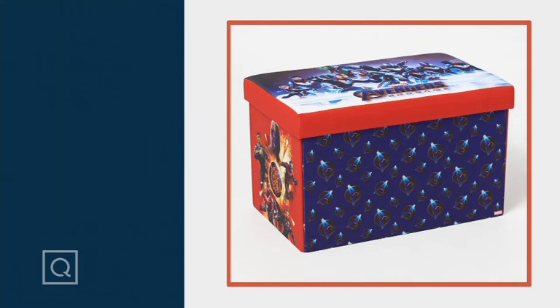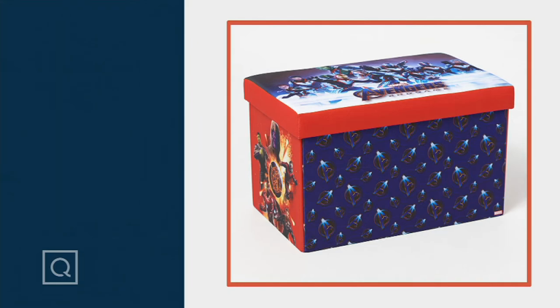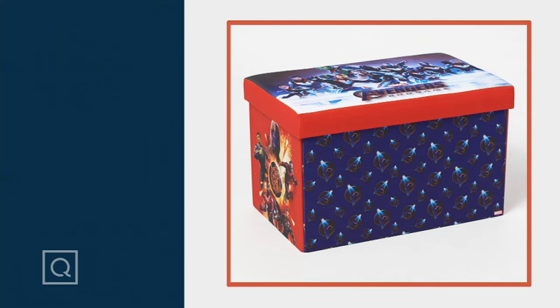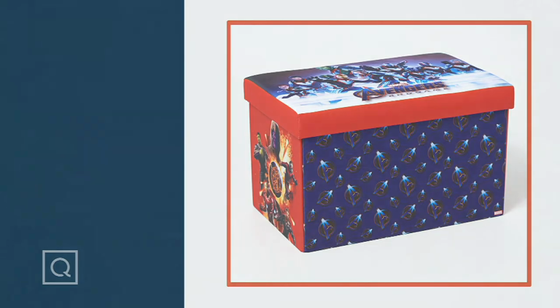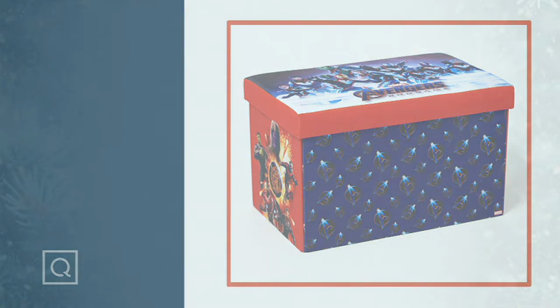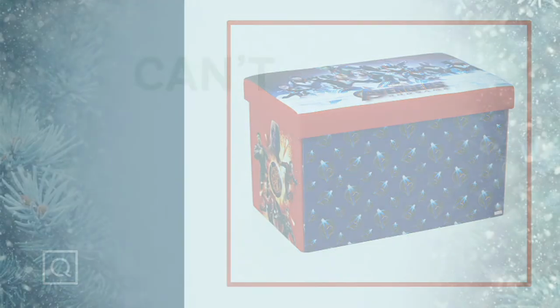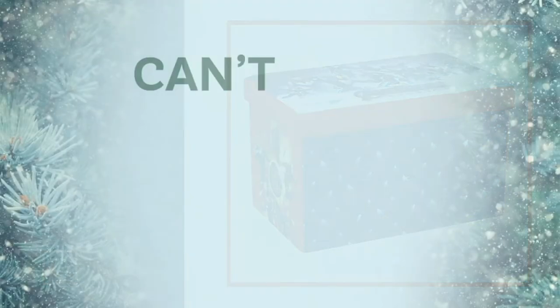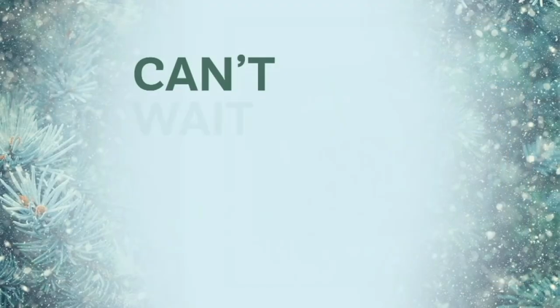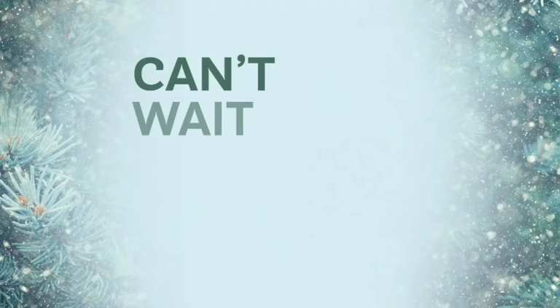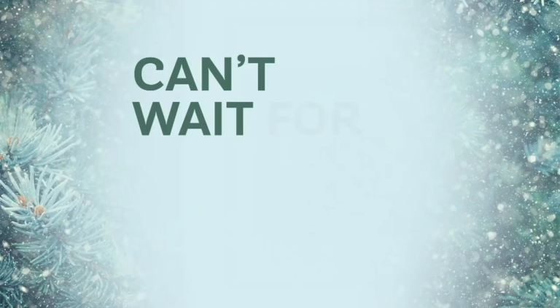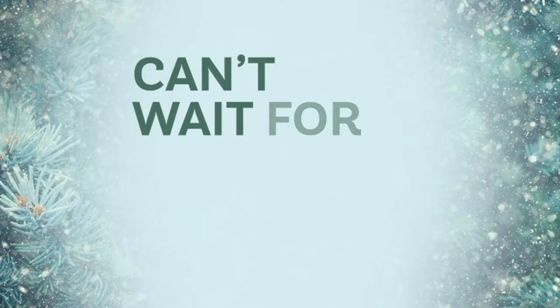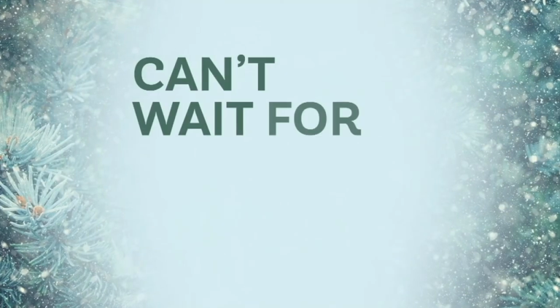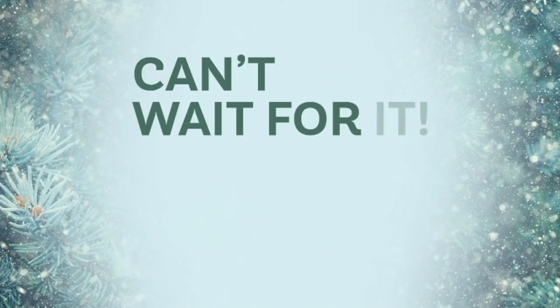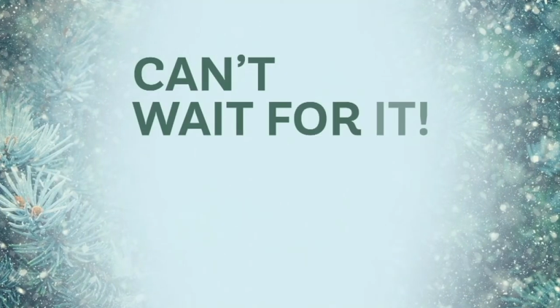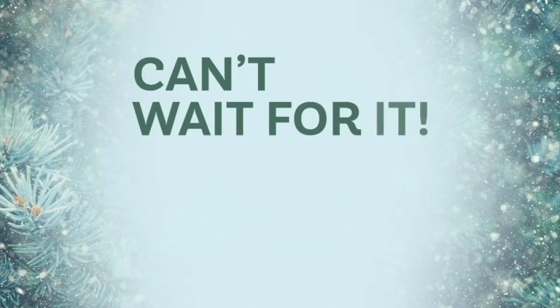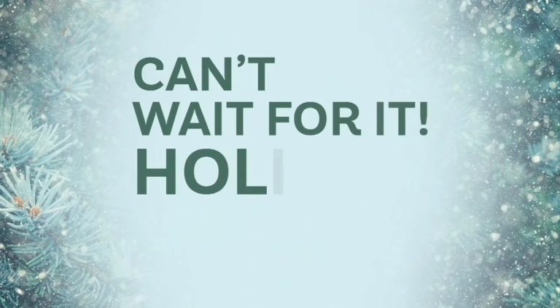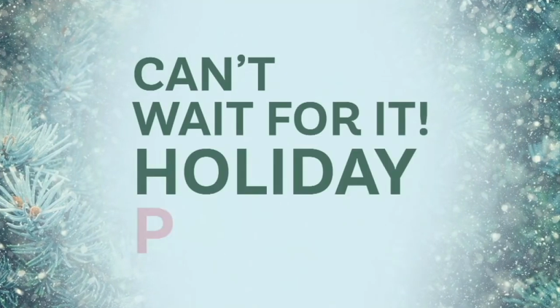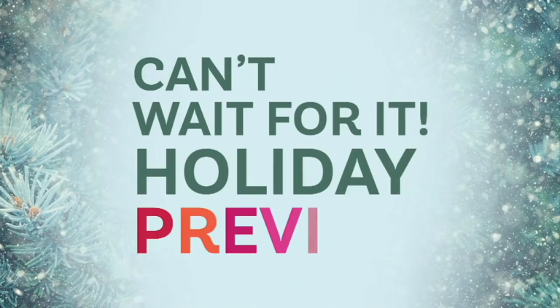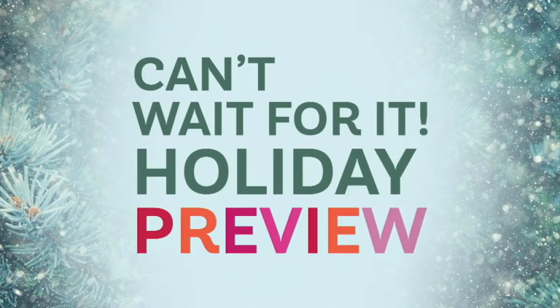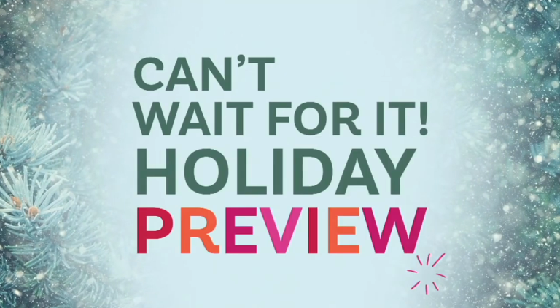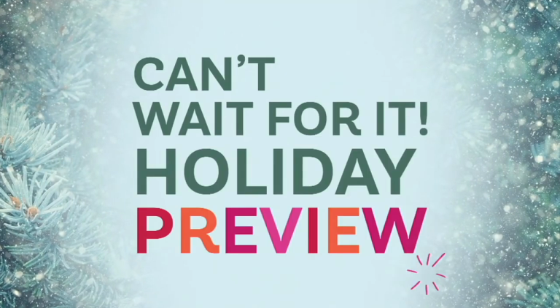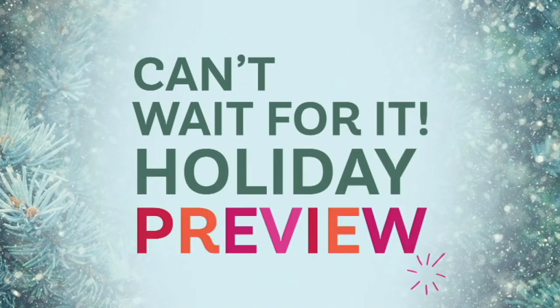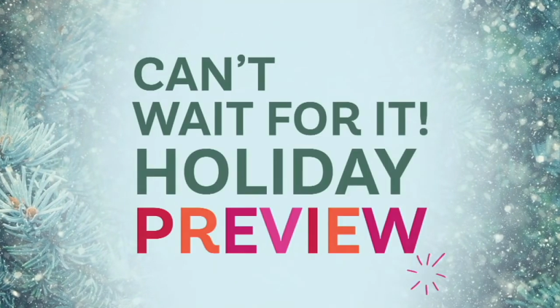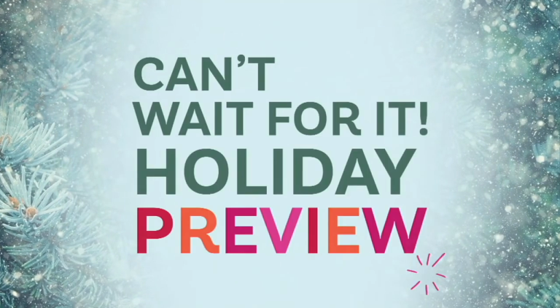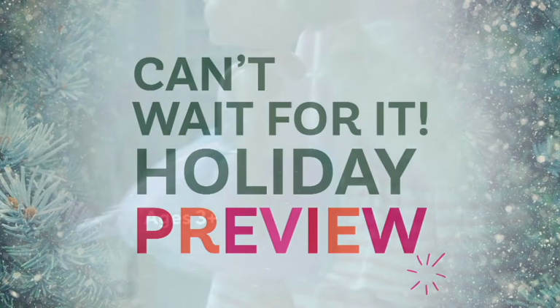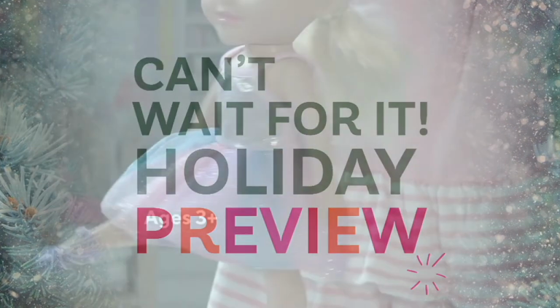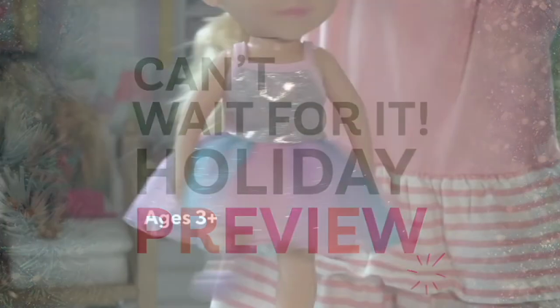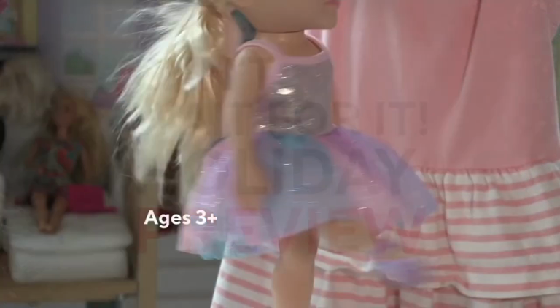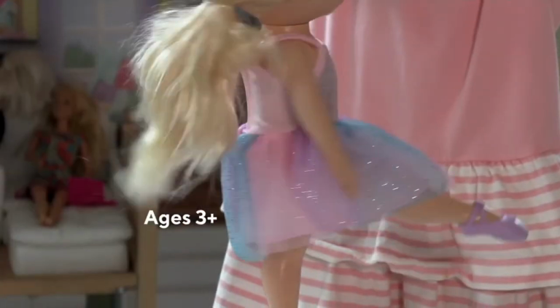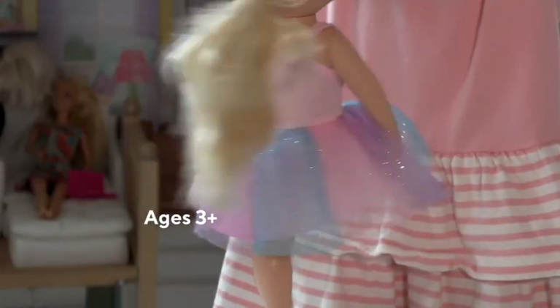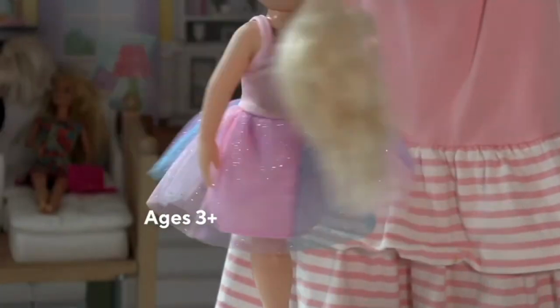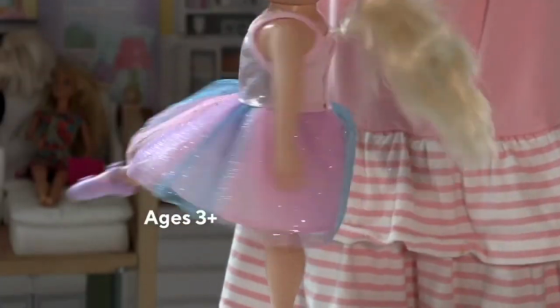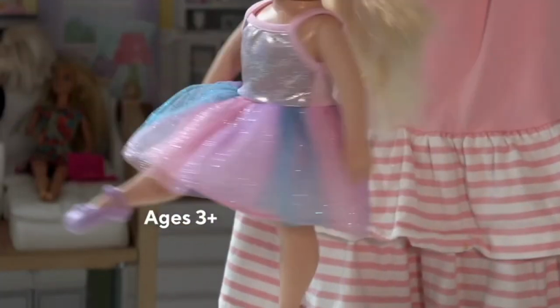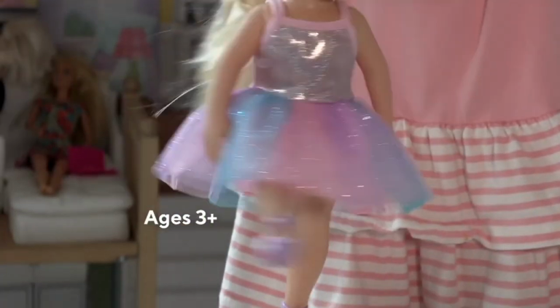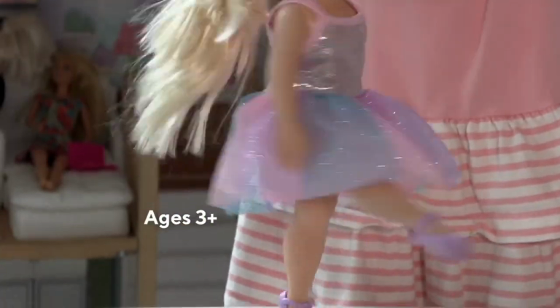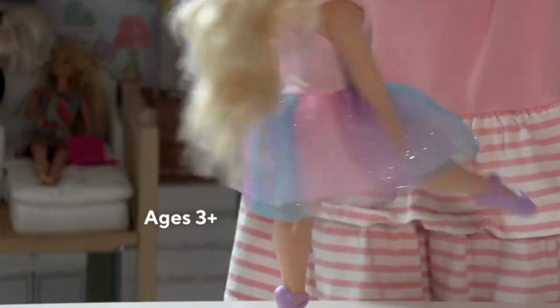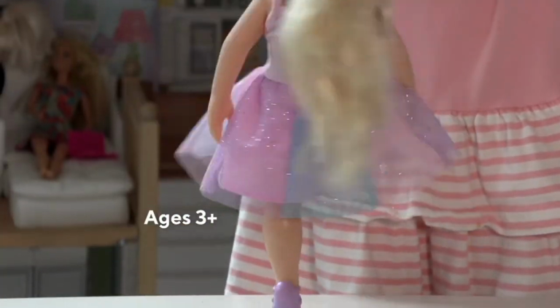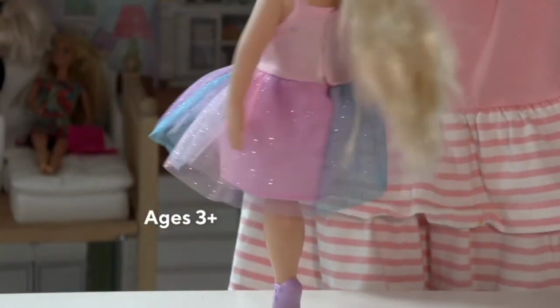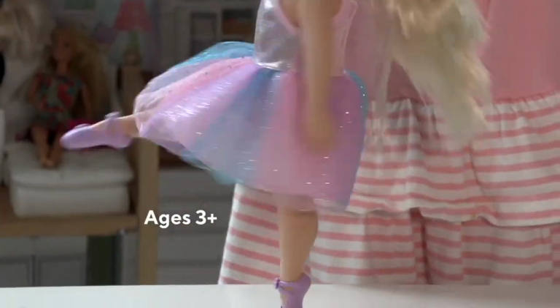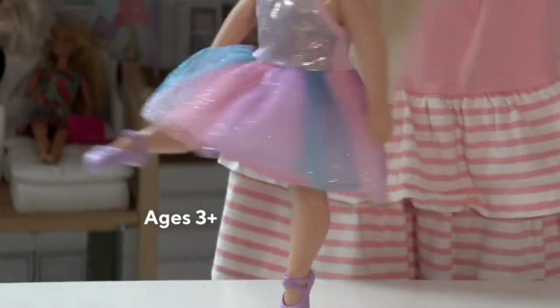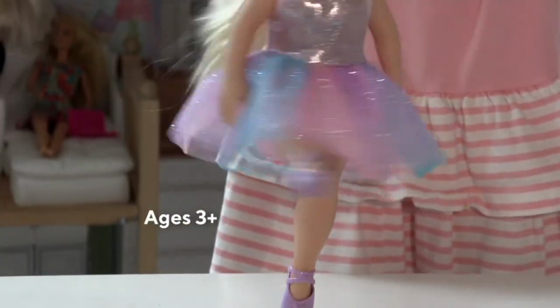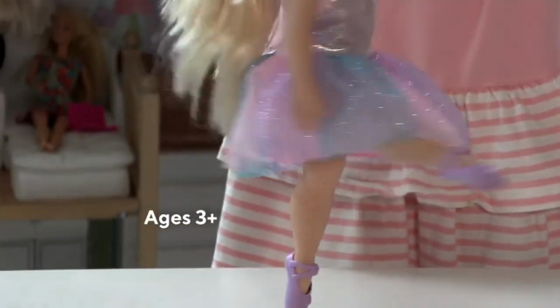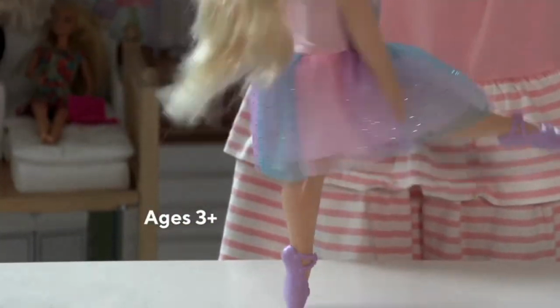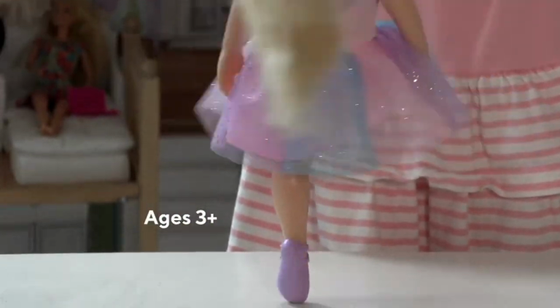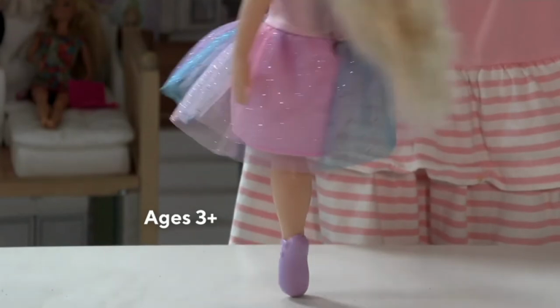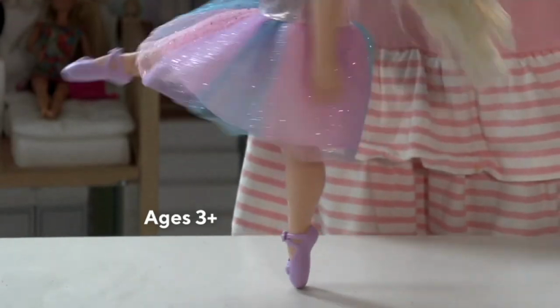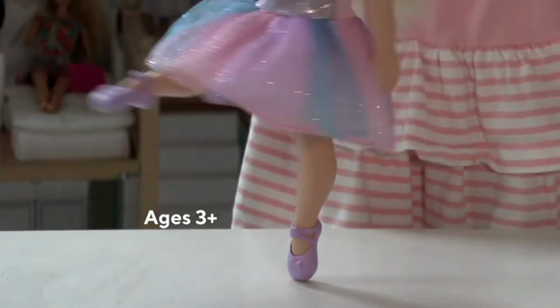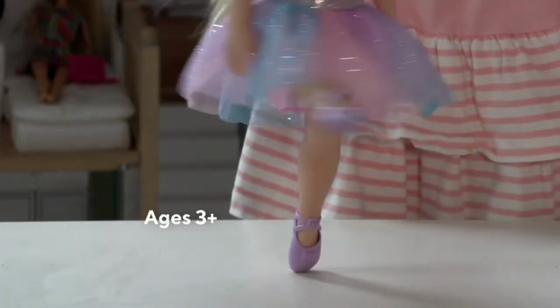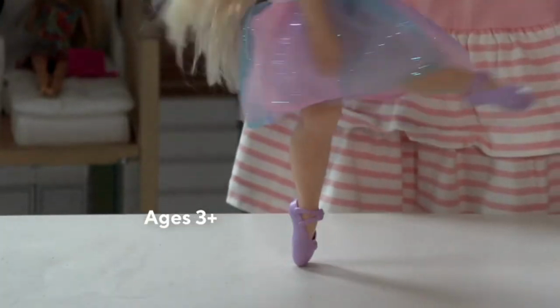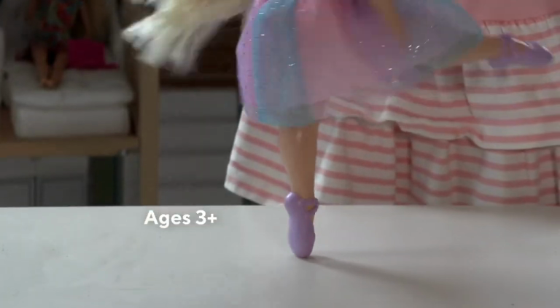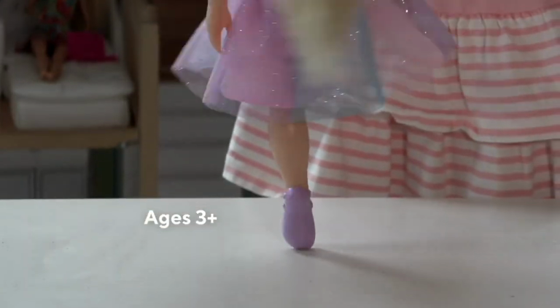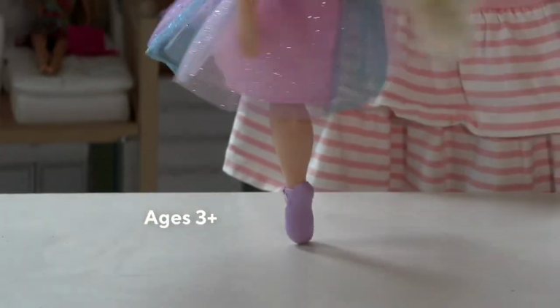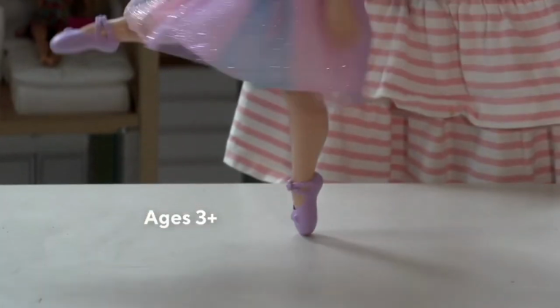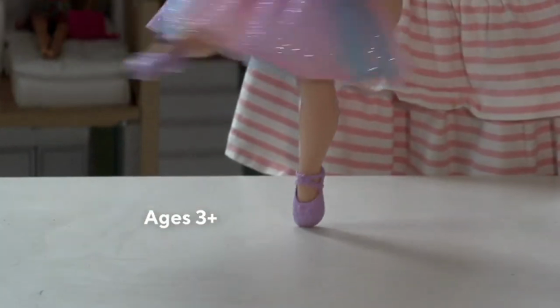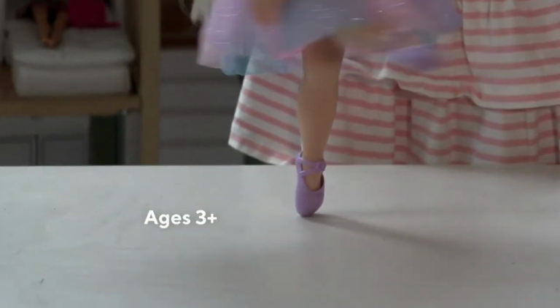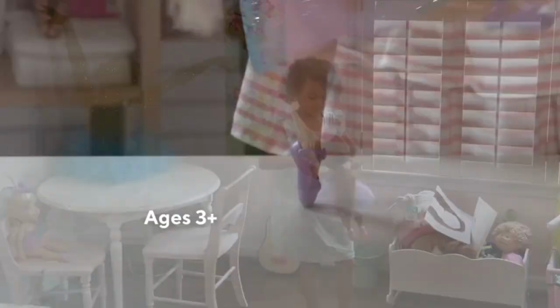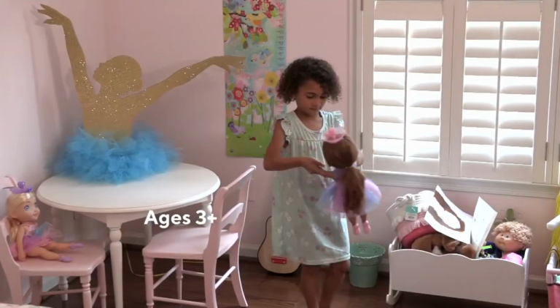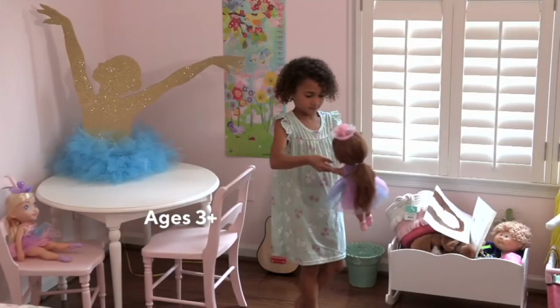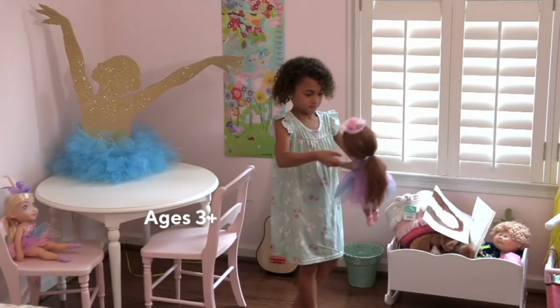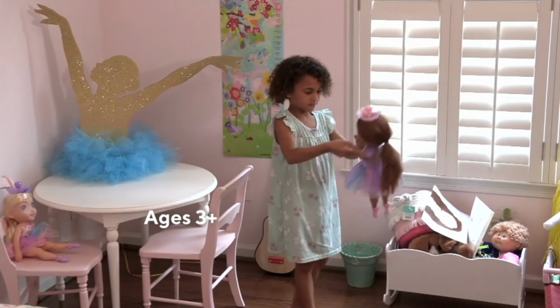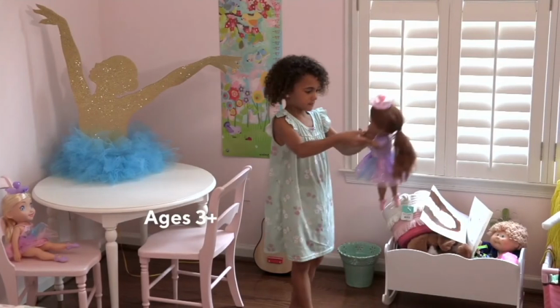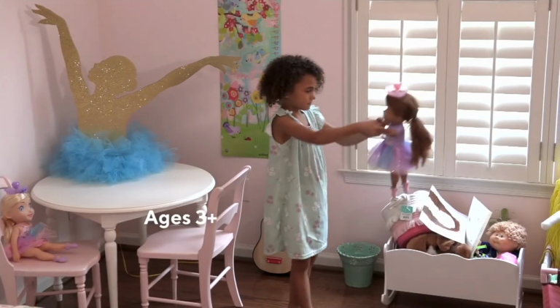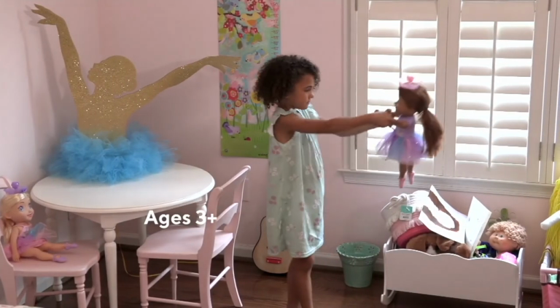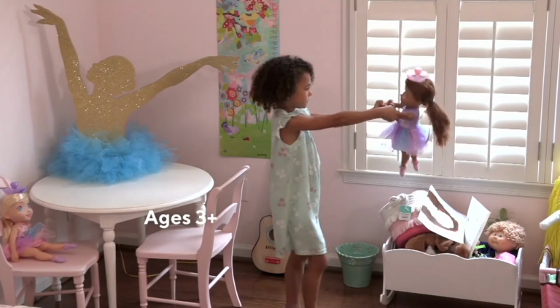This next toy has me spinning. Do you see? Look at the ballerina. Oh, my goodness.